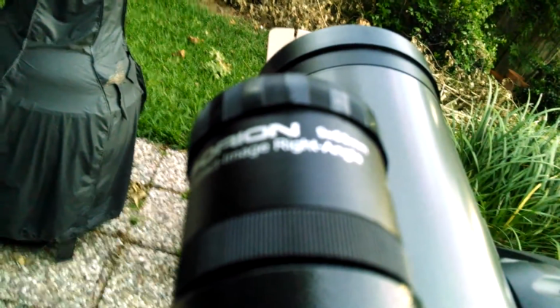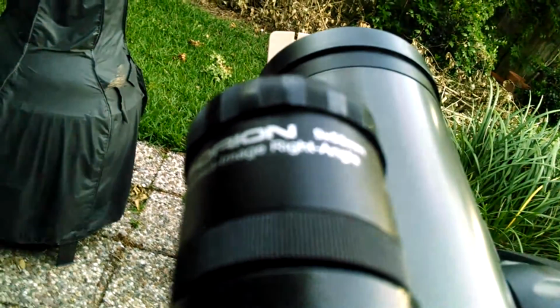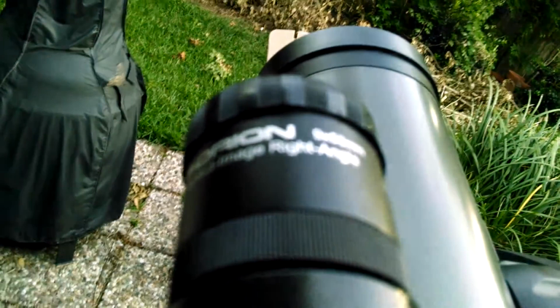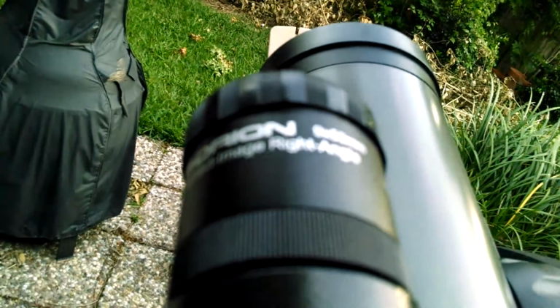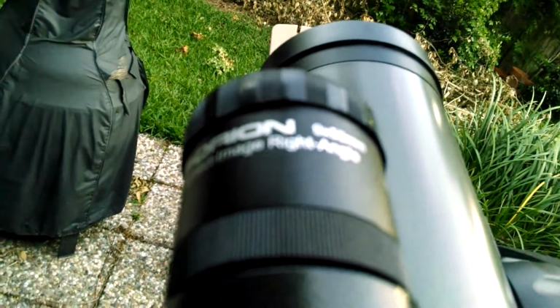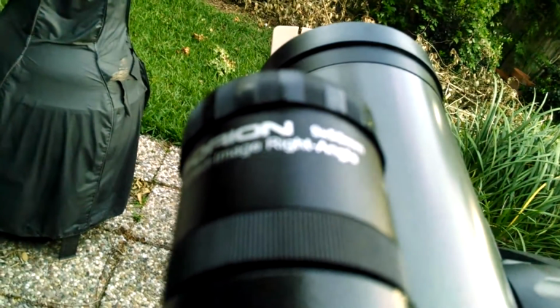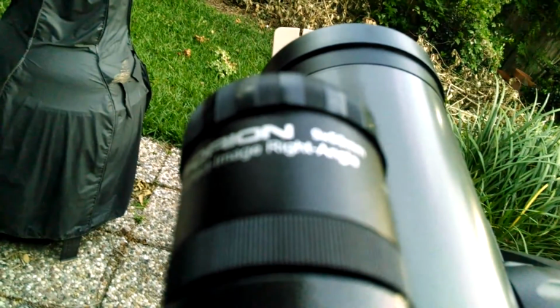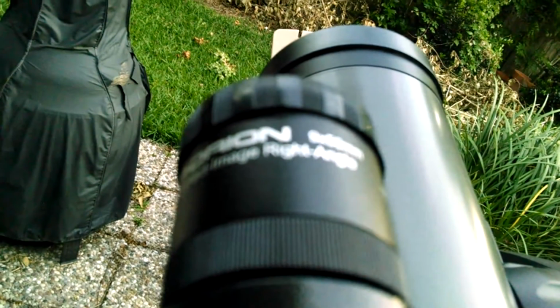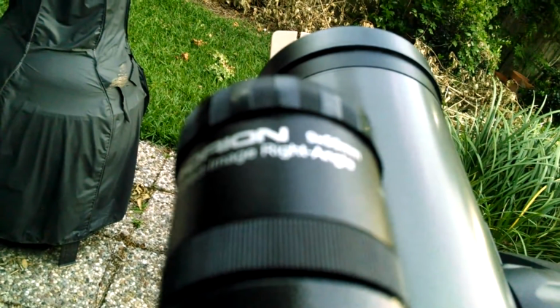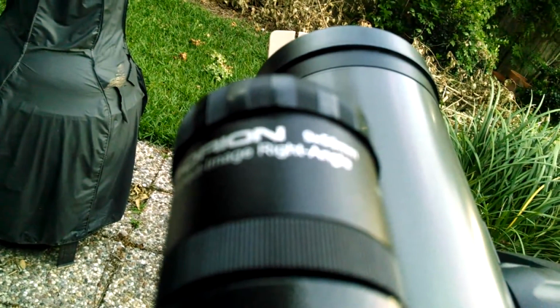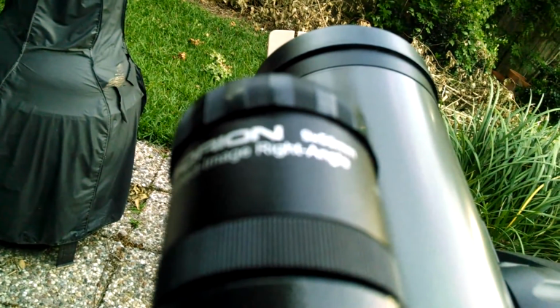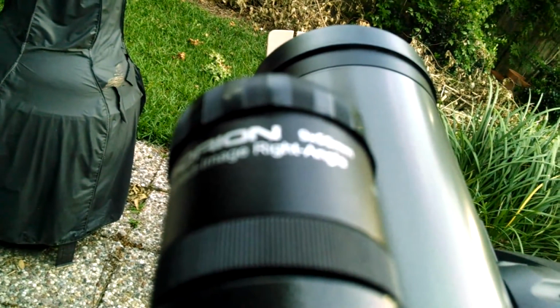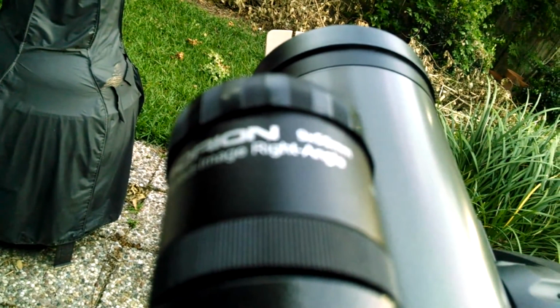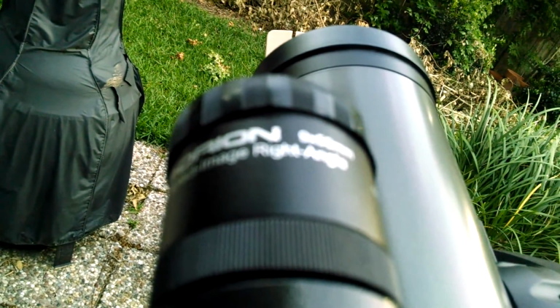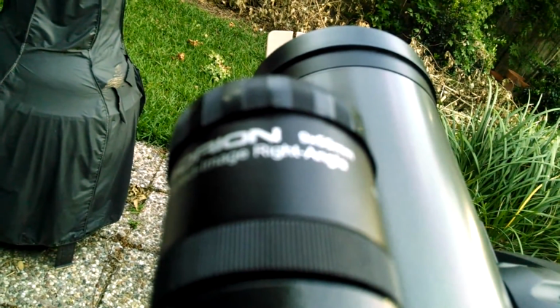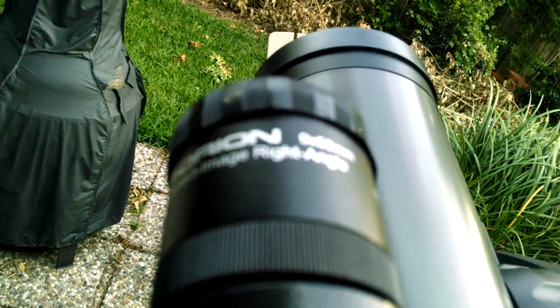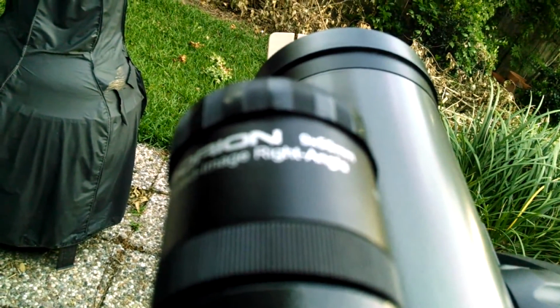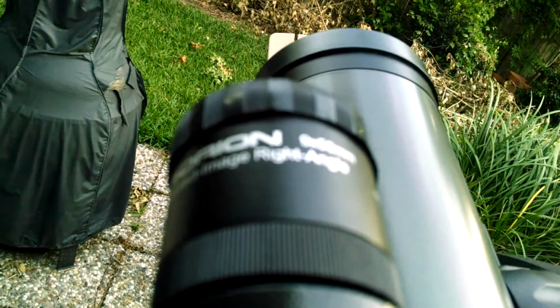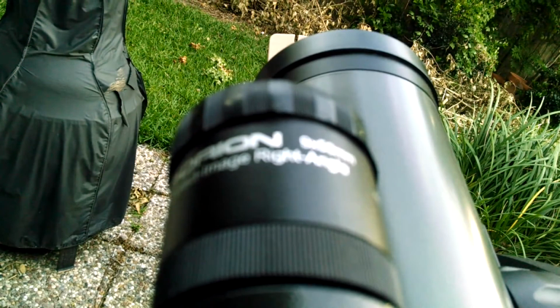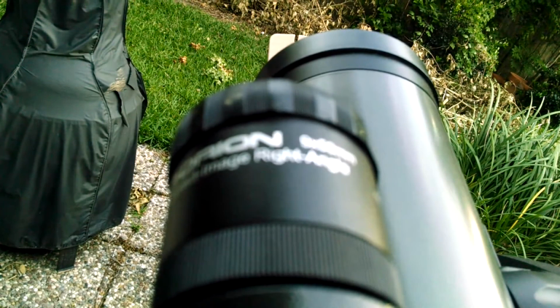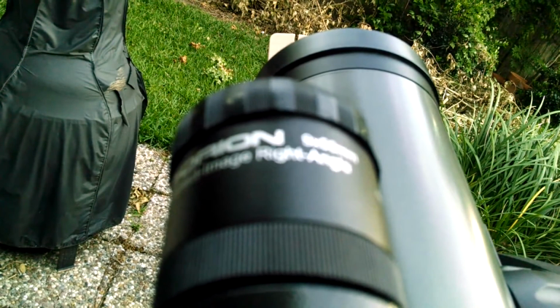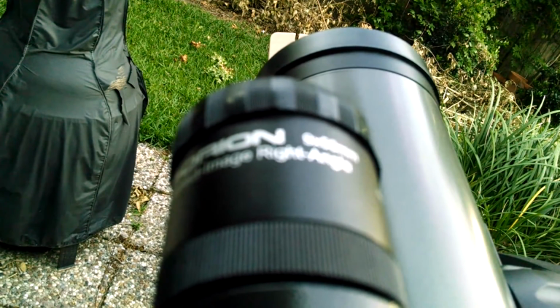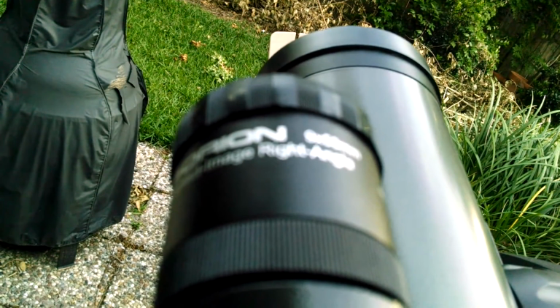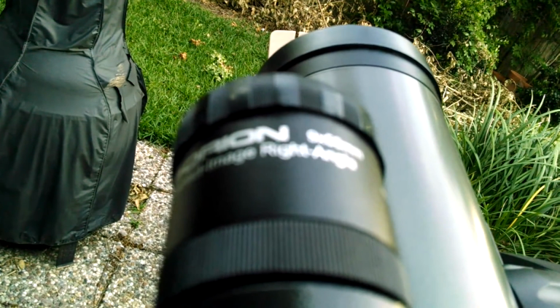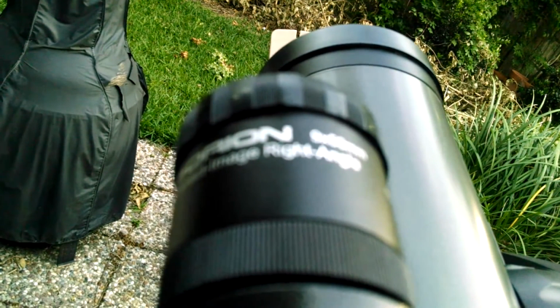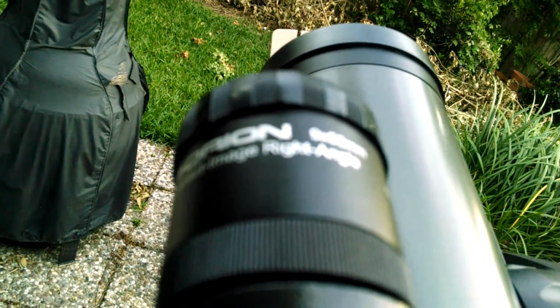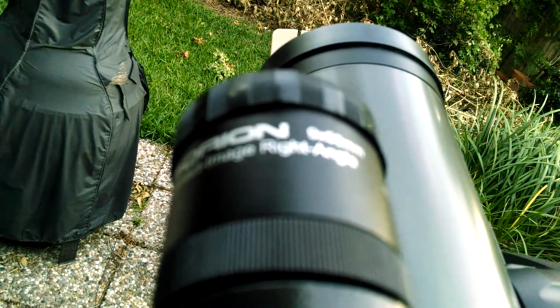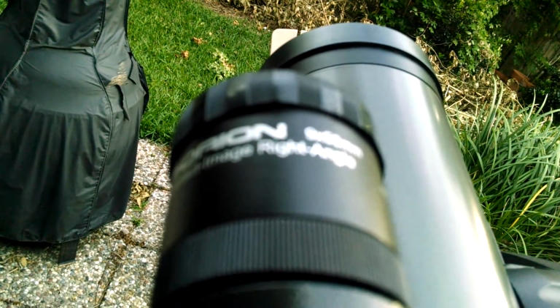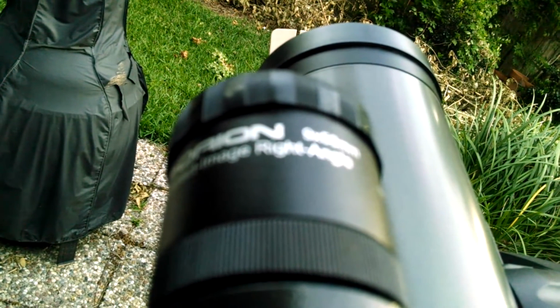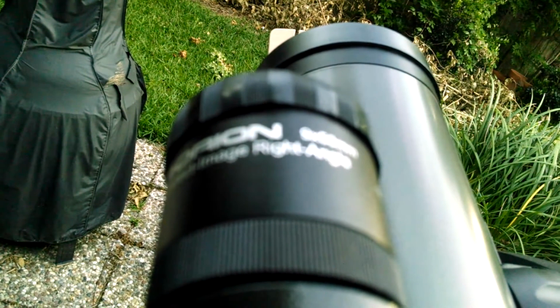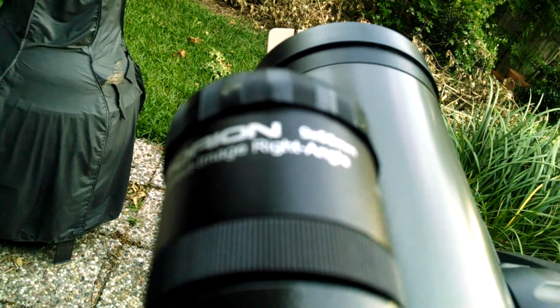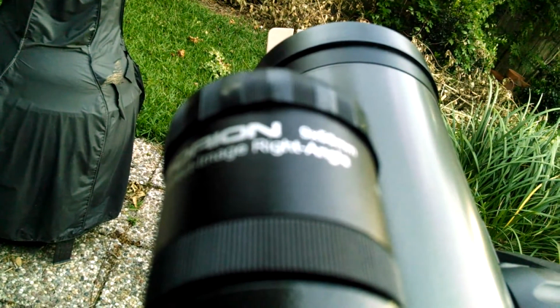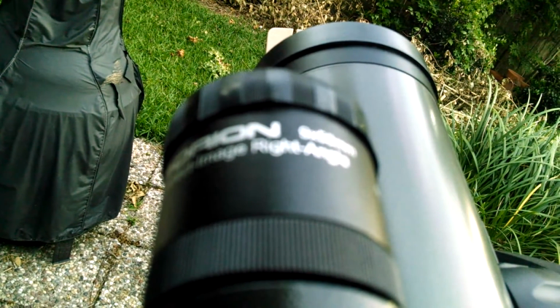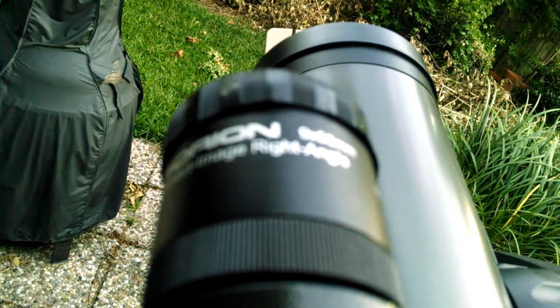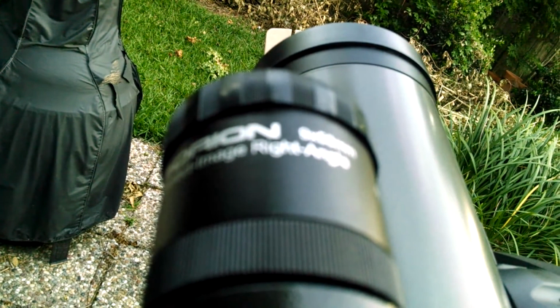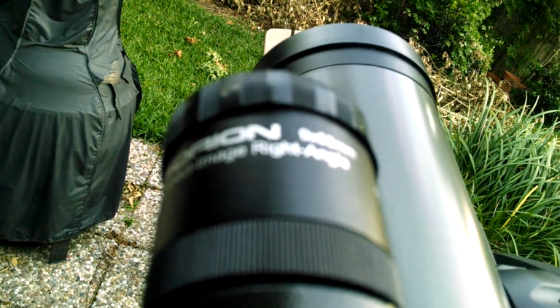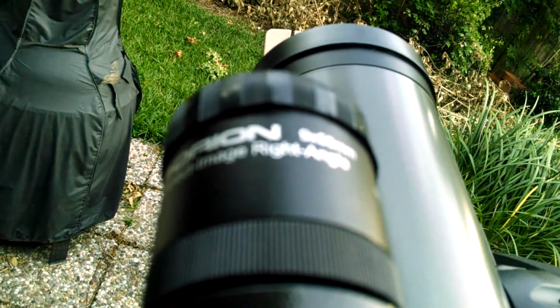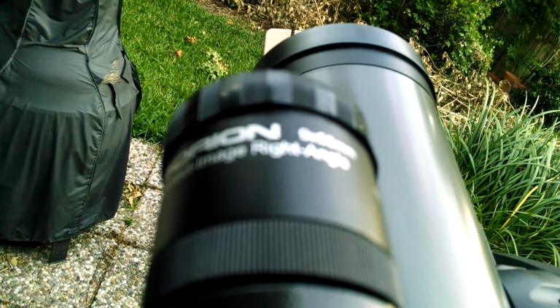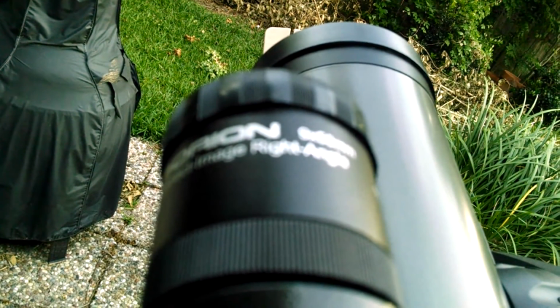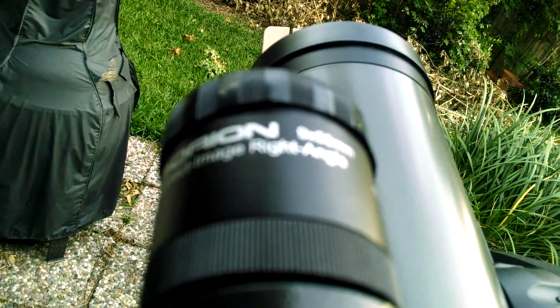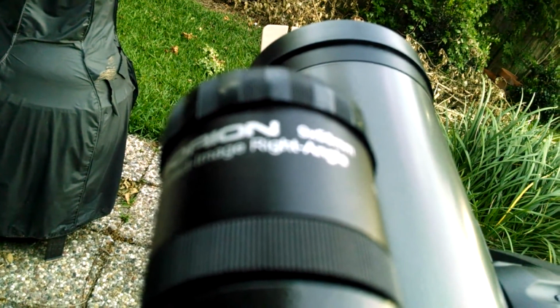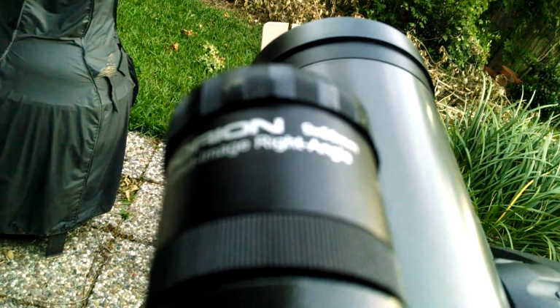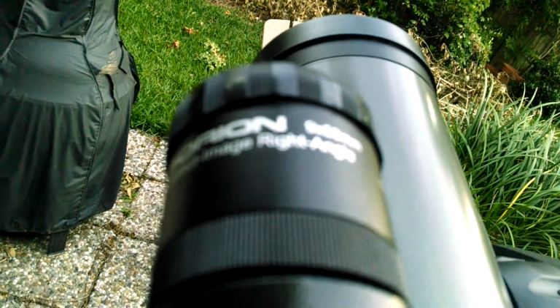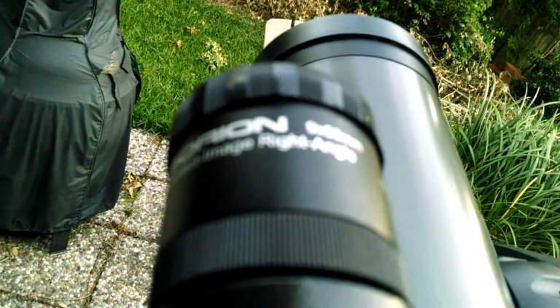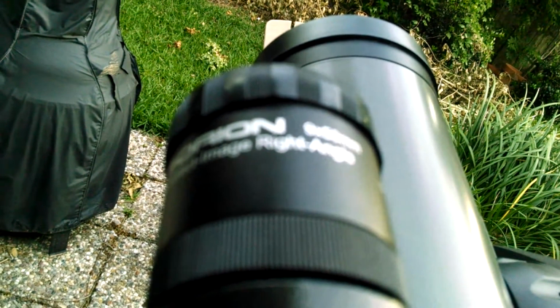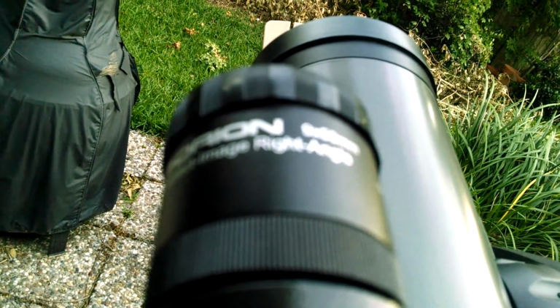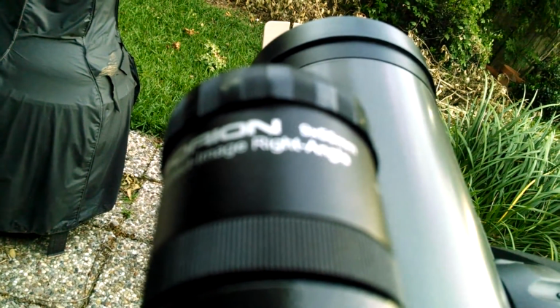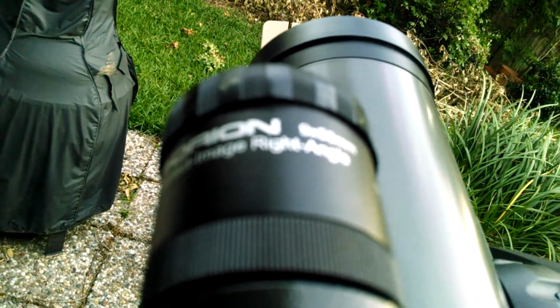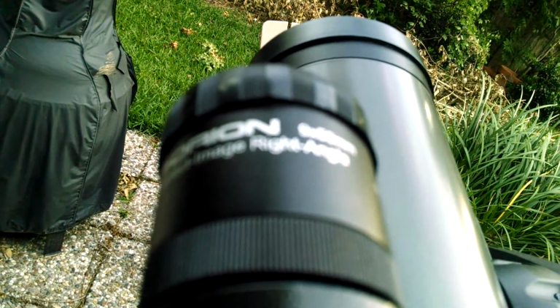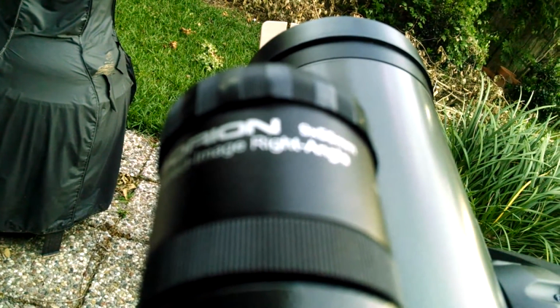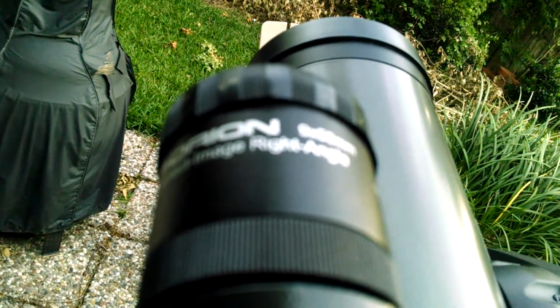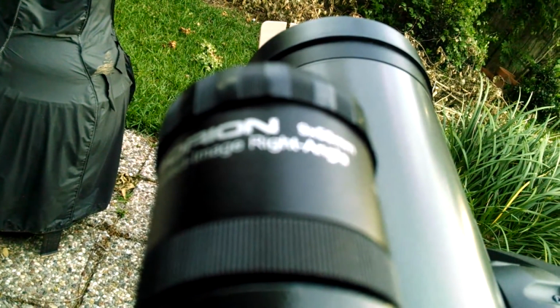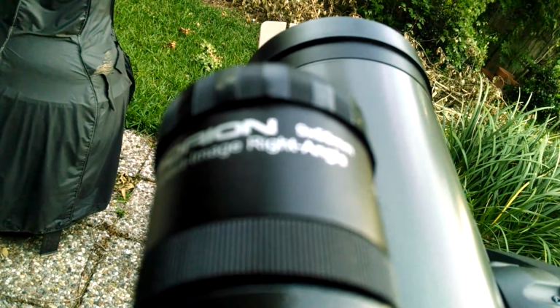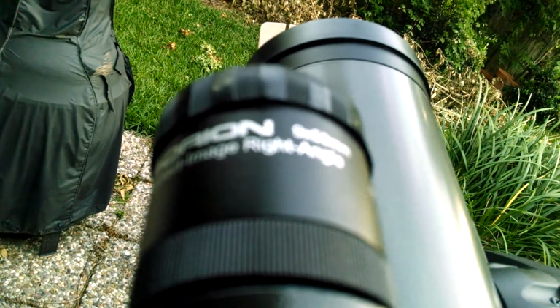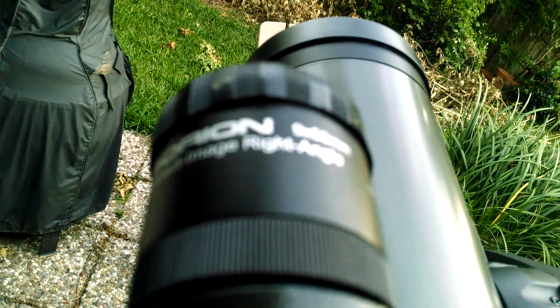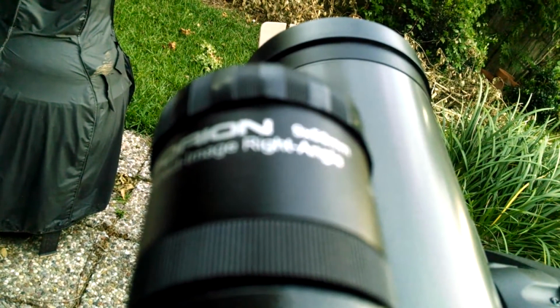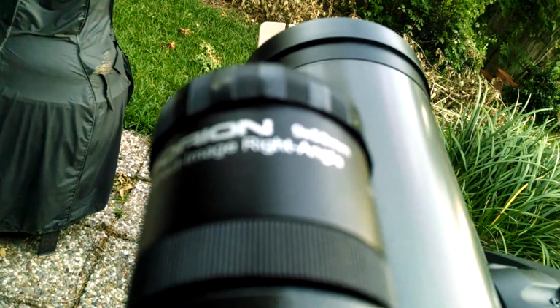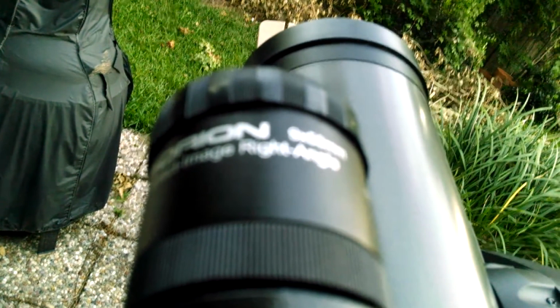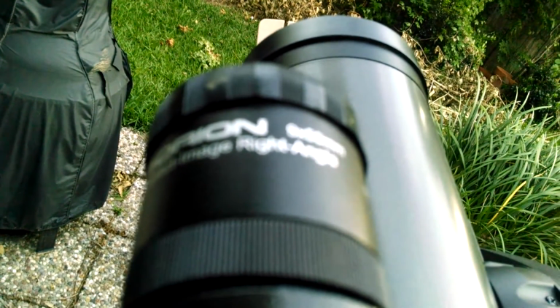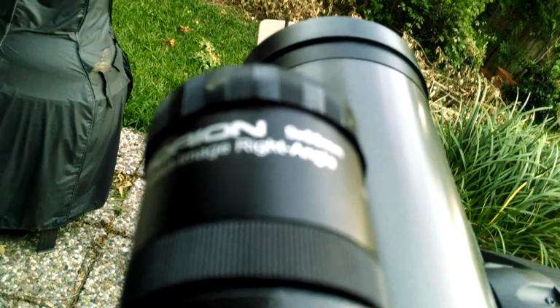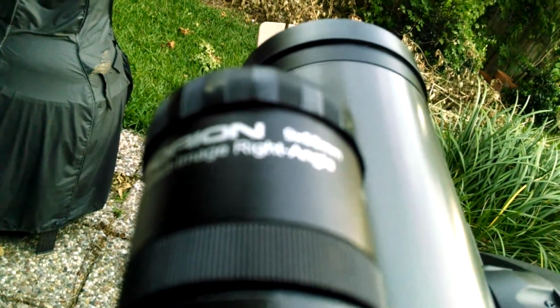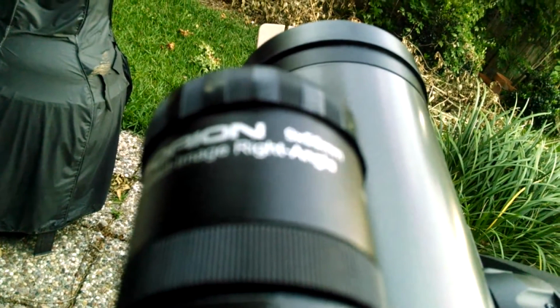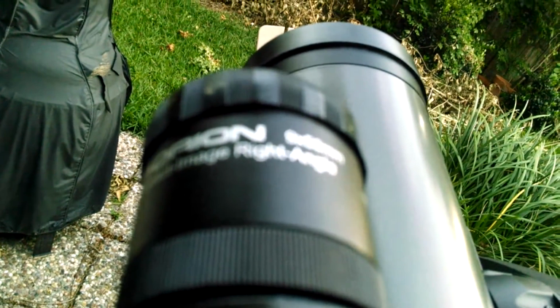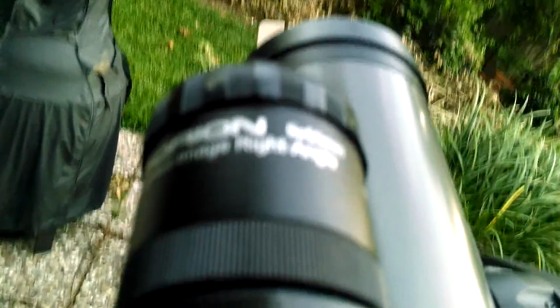I haven't done that yet — I just got it today — so I'm hoping I'll be able to scope it in real easy without having to do too much adjustment. Anyway, that's it.